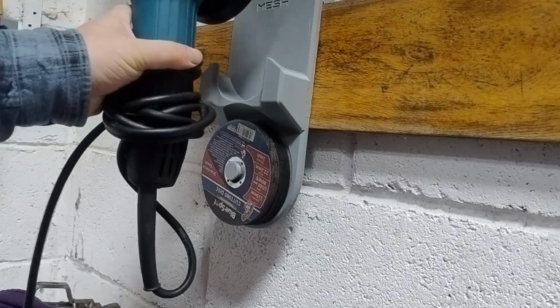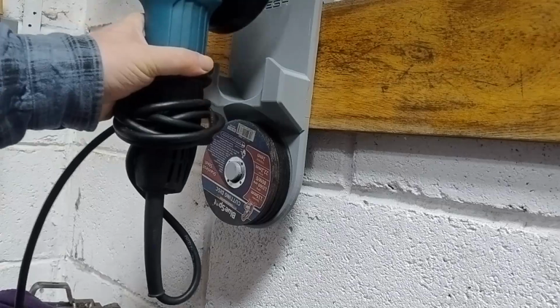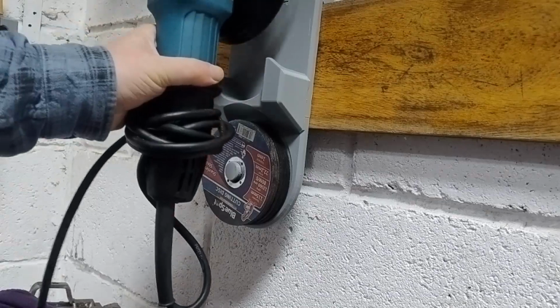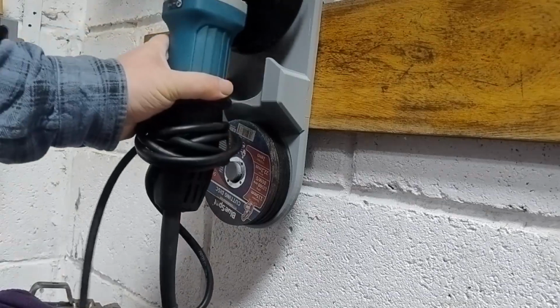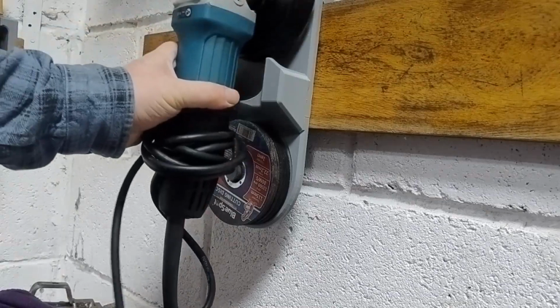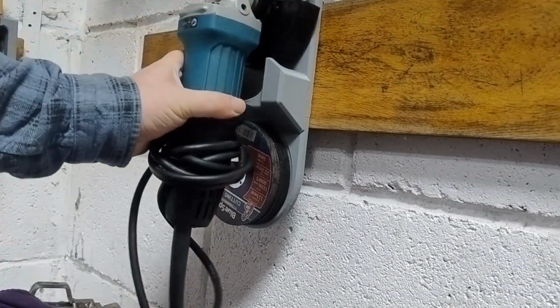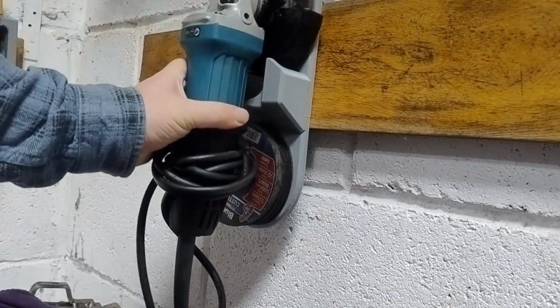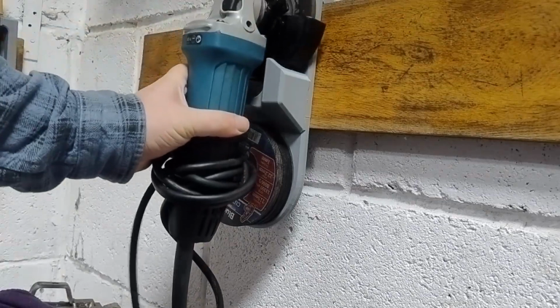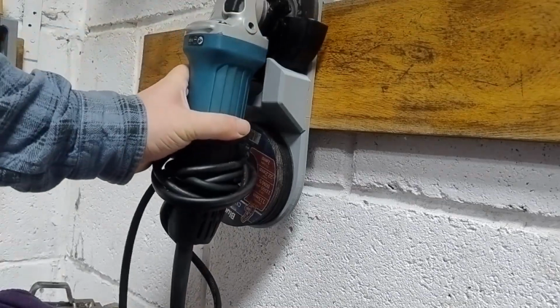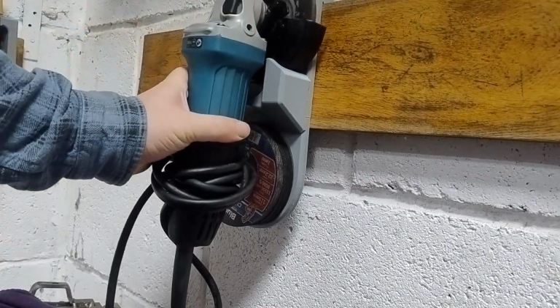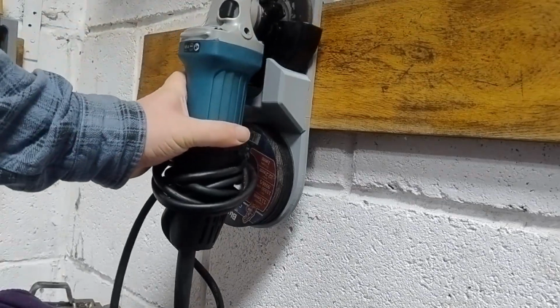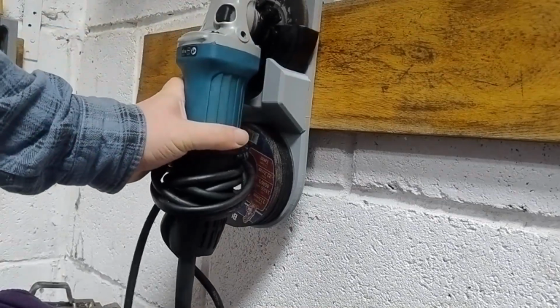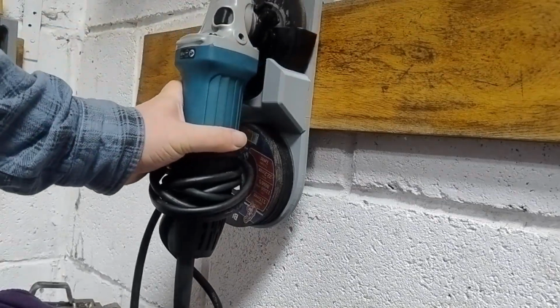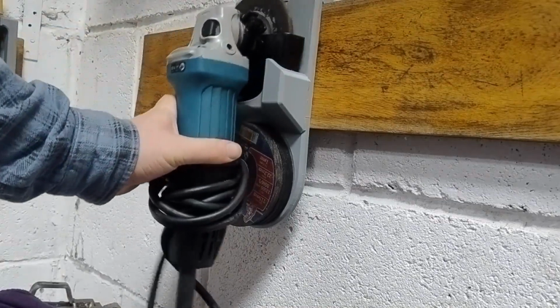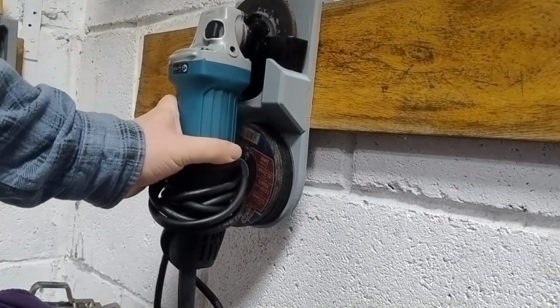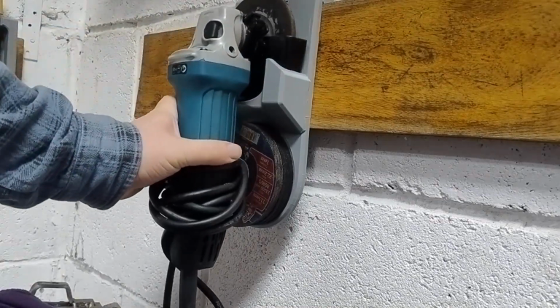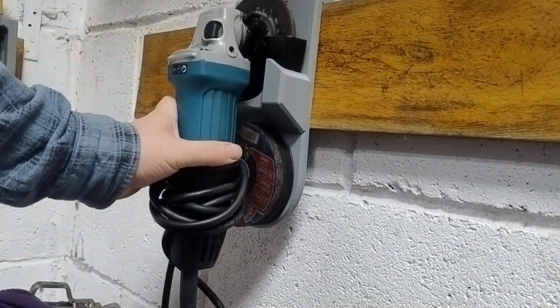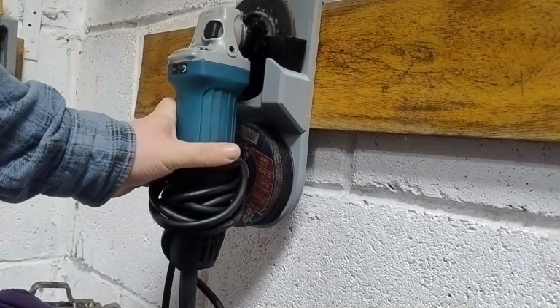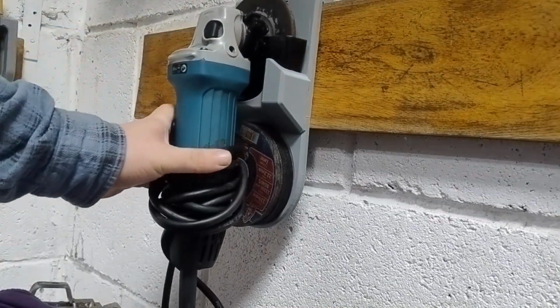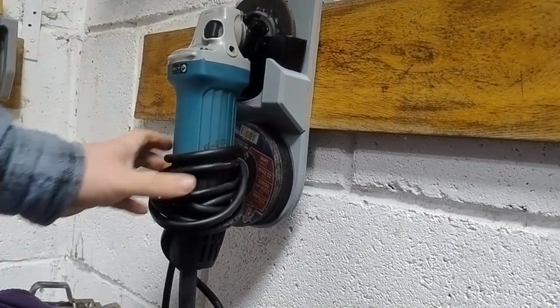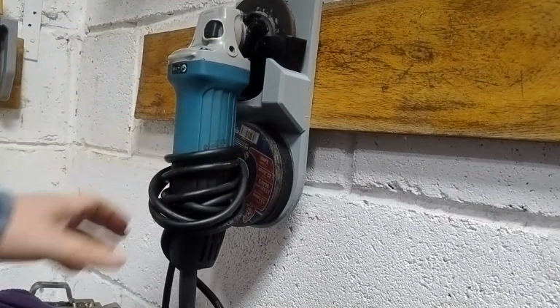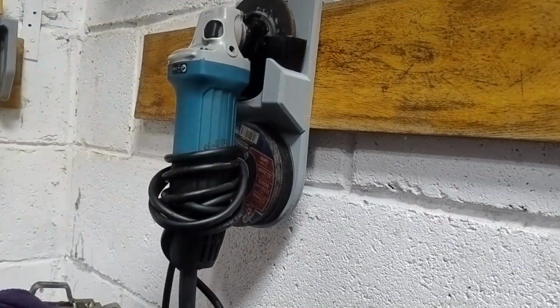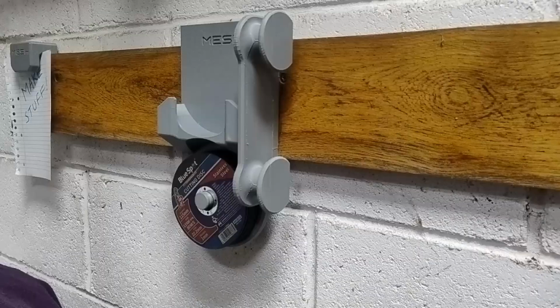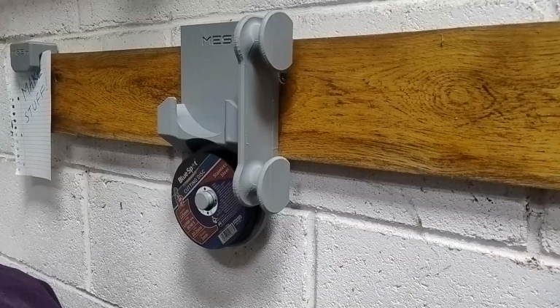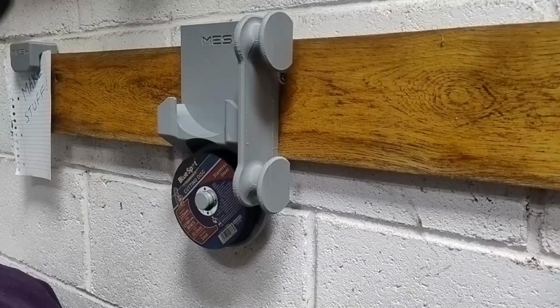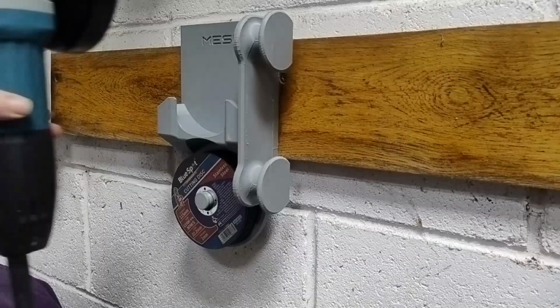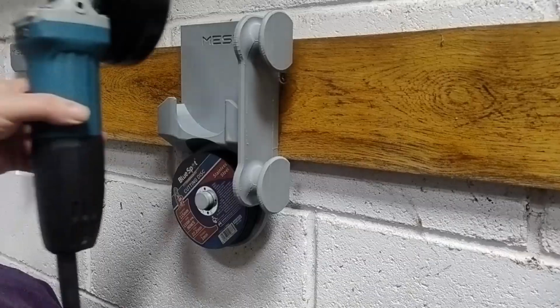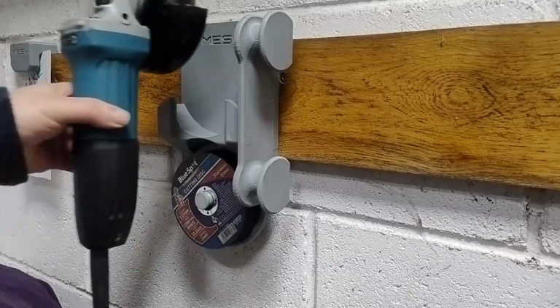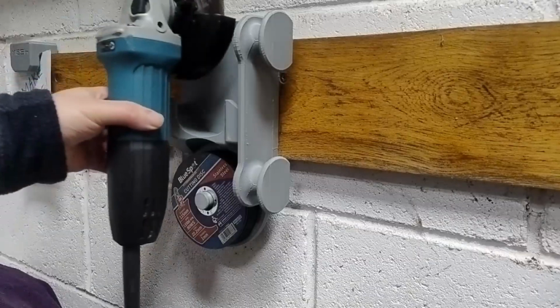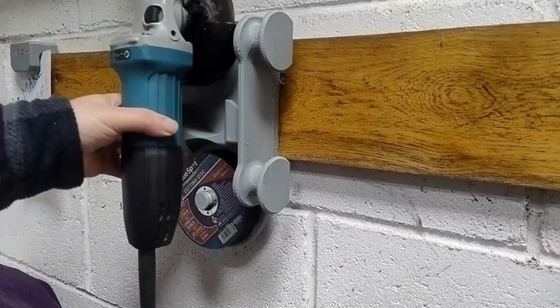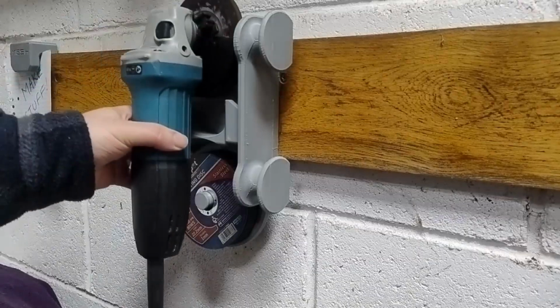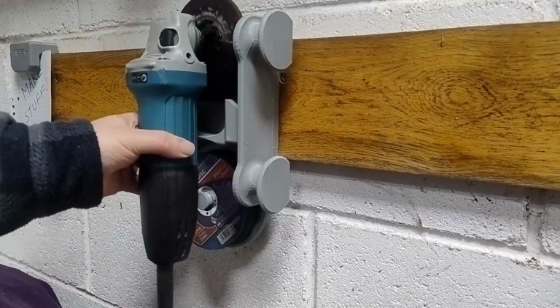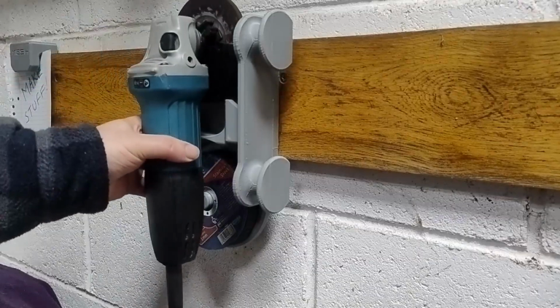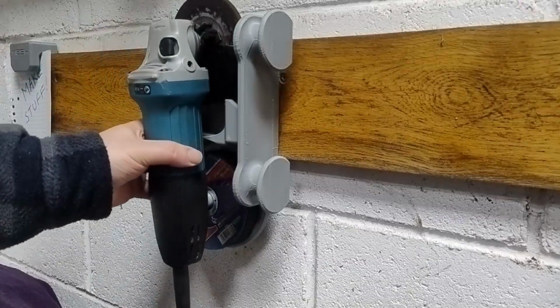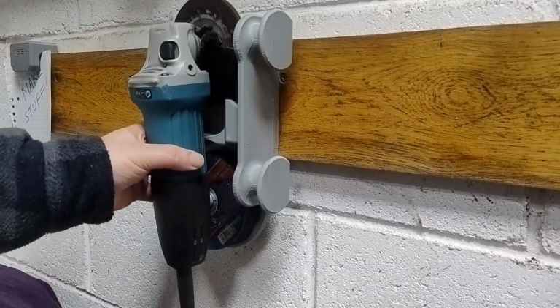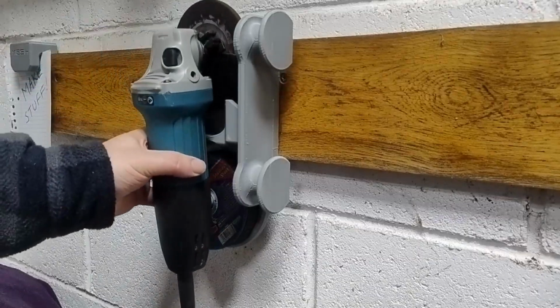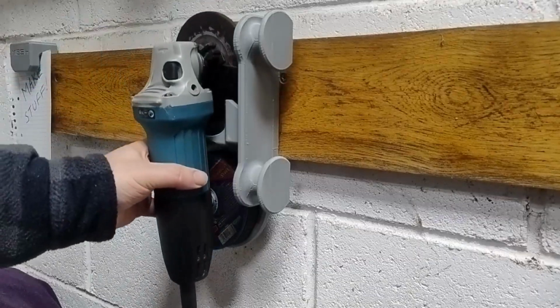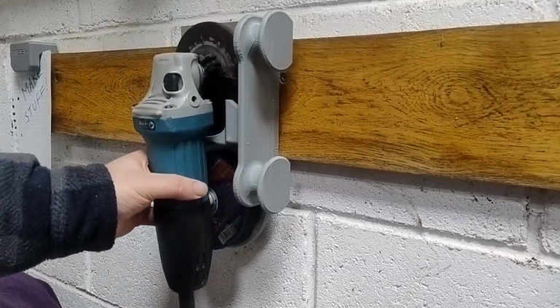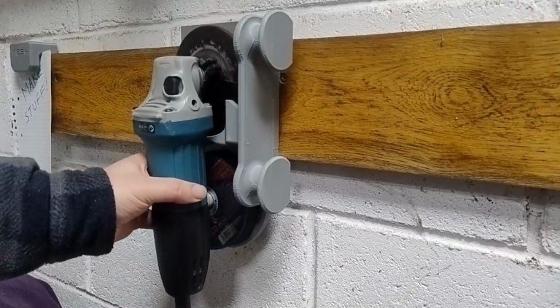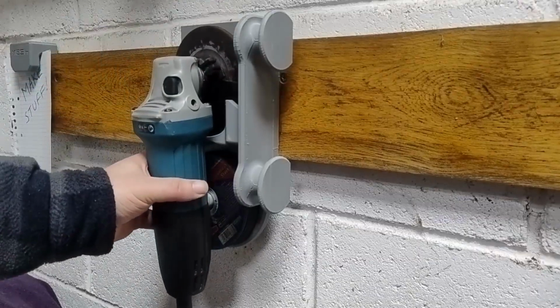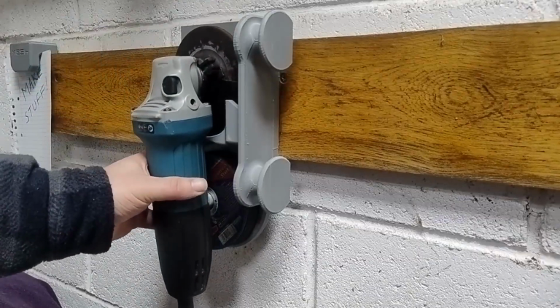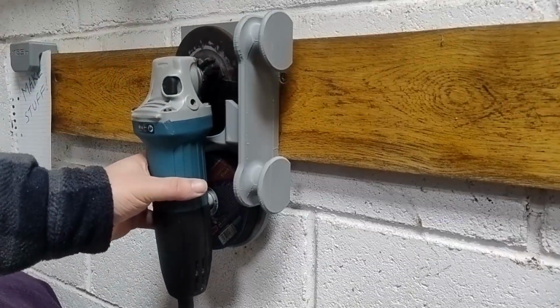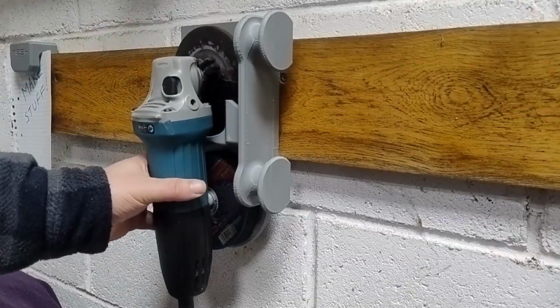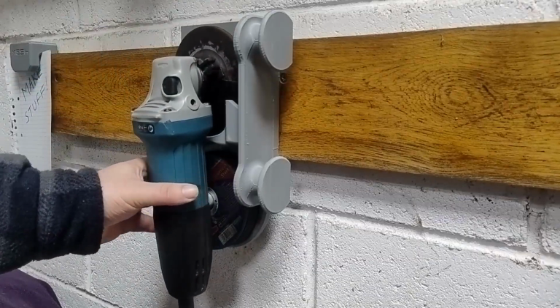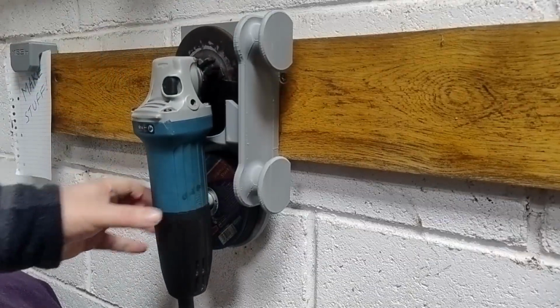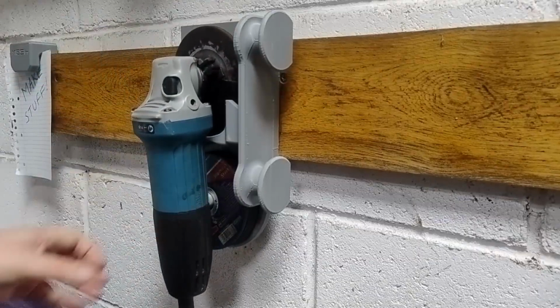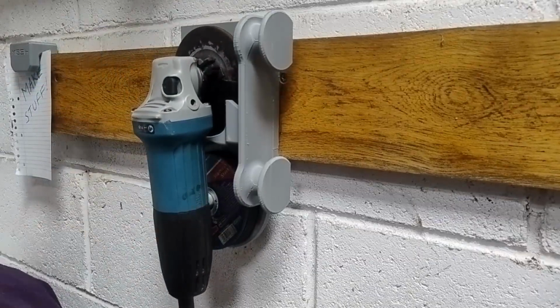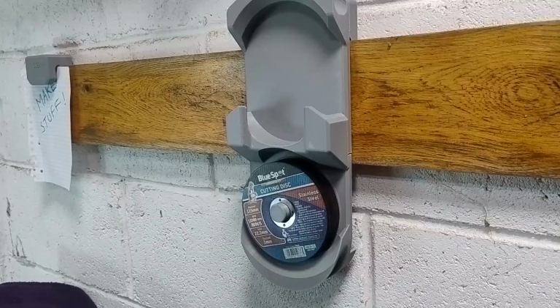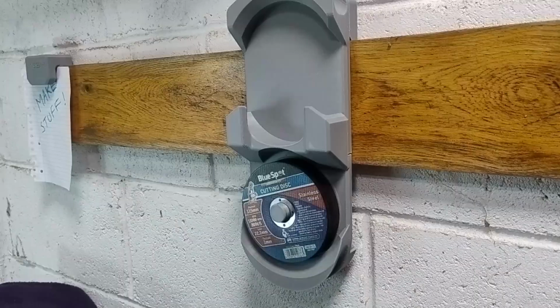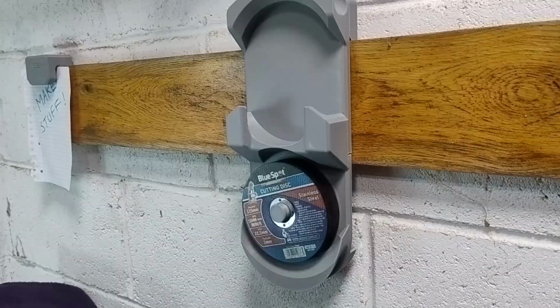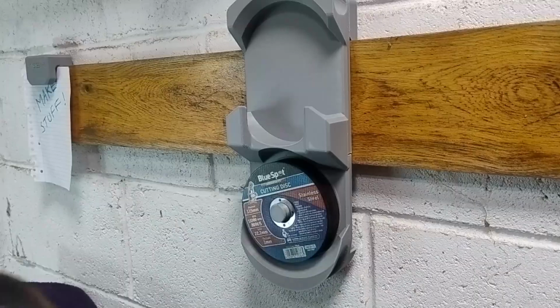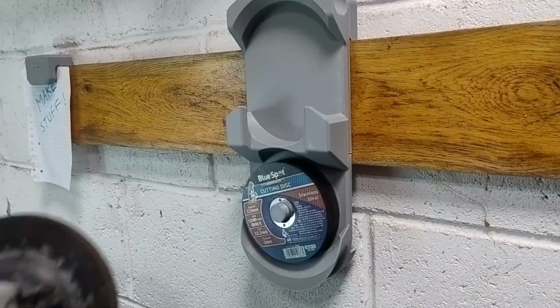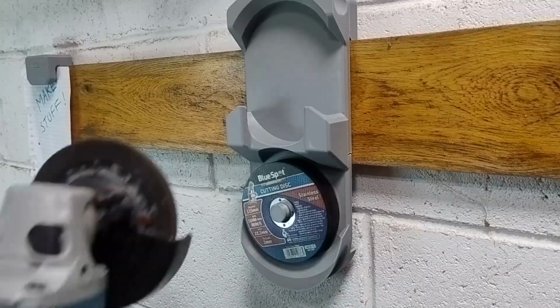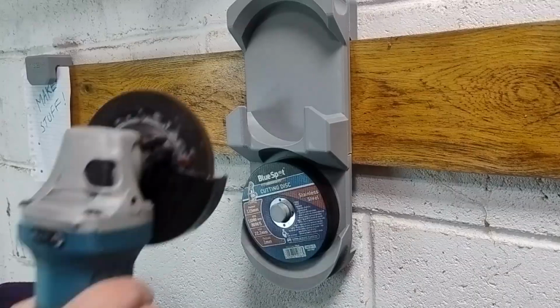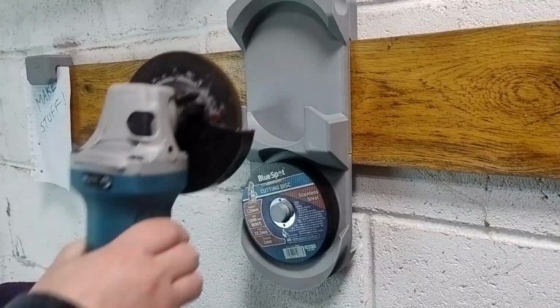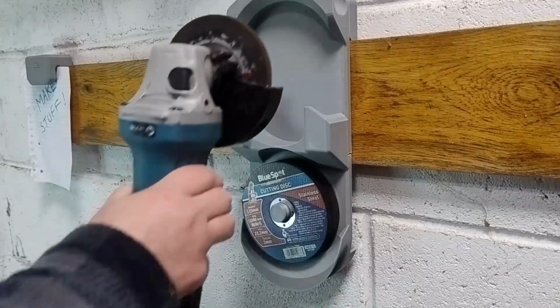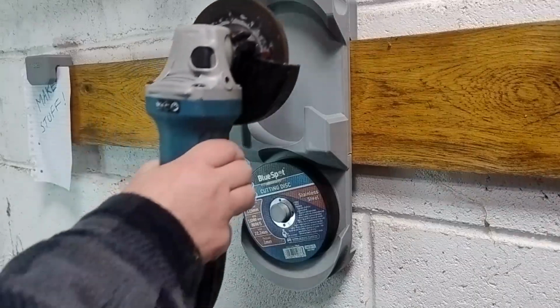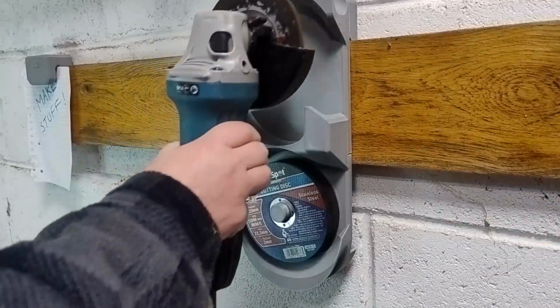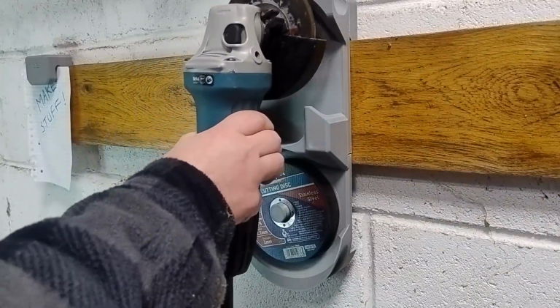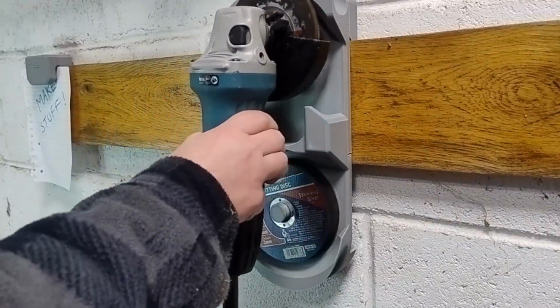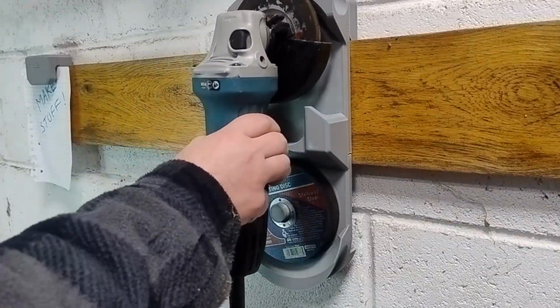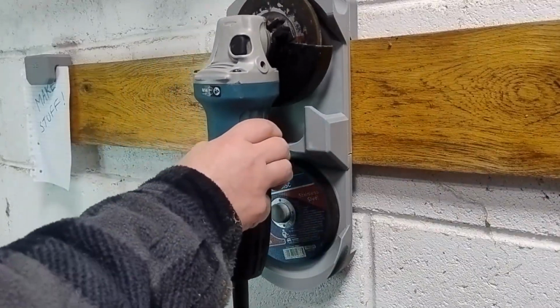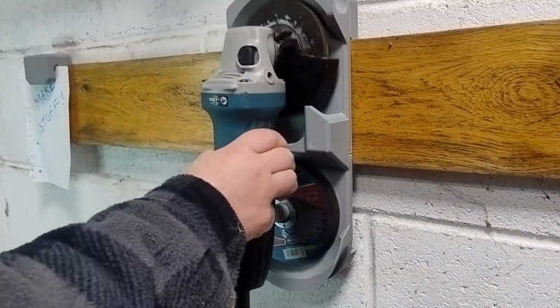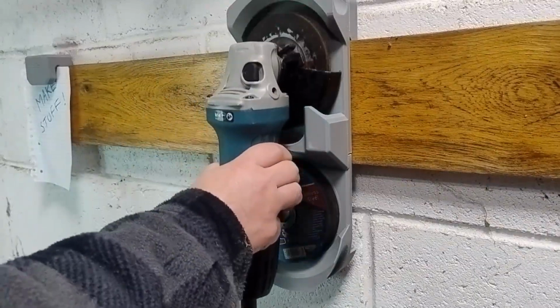This was supposed to be a quick one and done print. Three prototypes later, I finally built the angle grinder holder I should have started with.